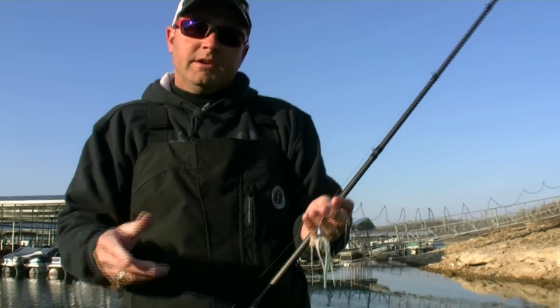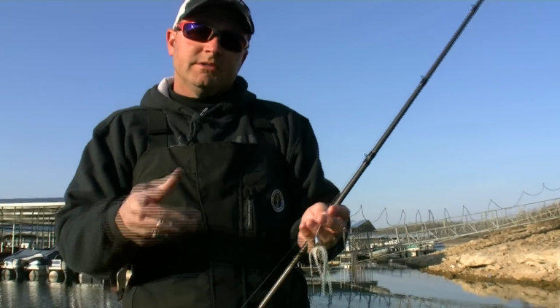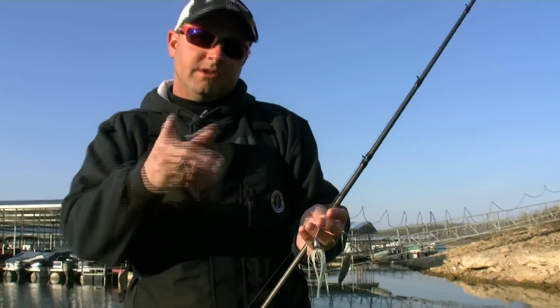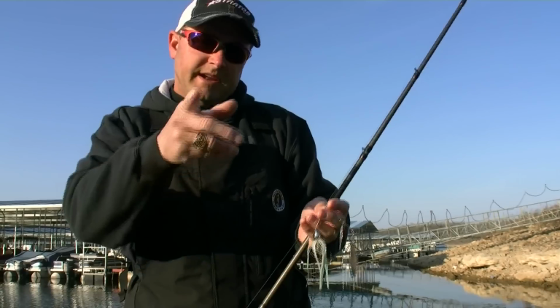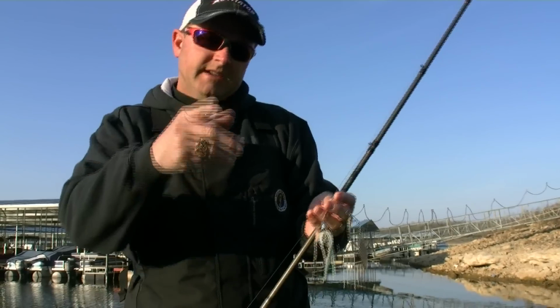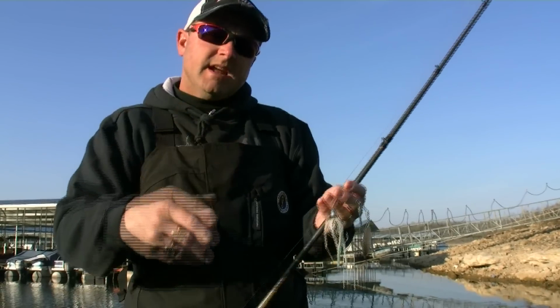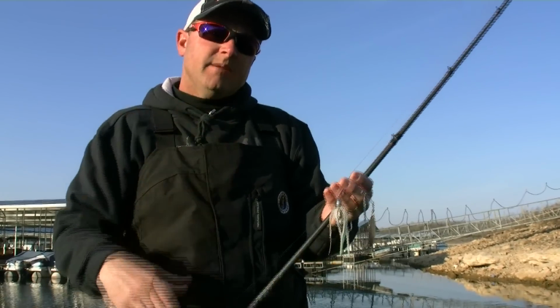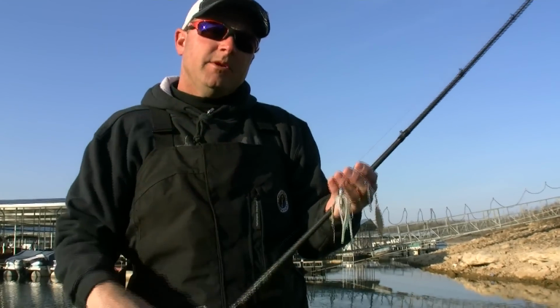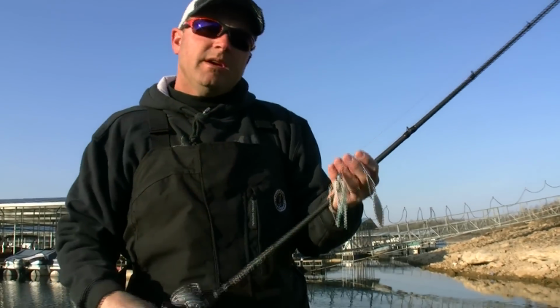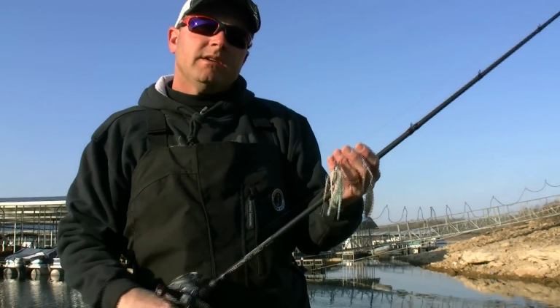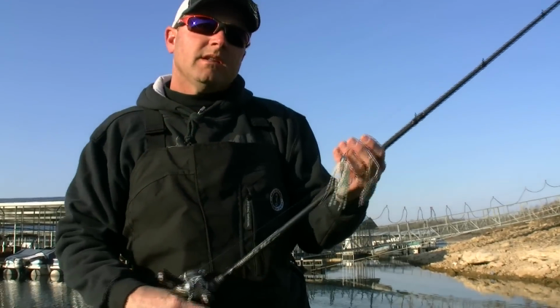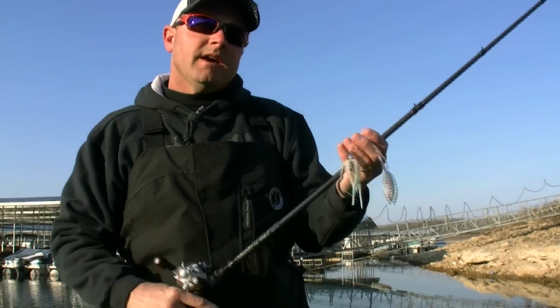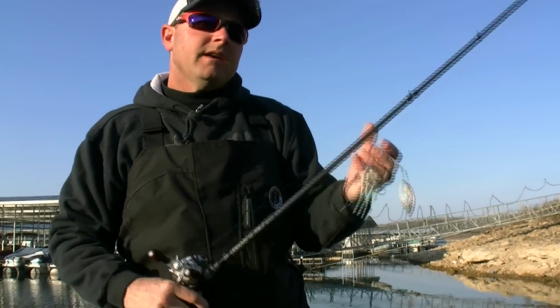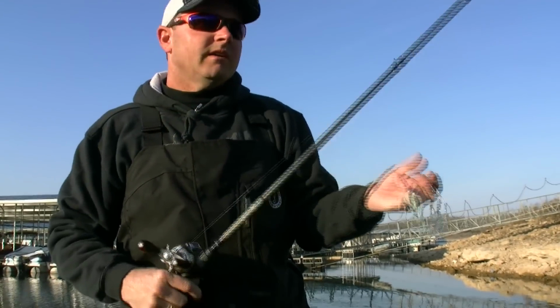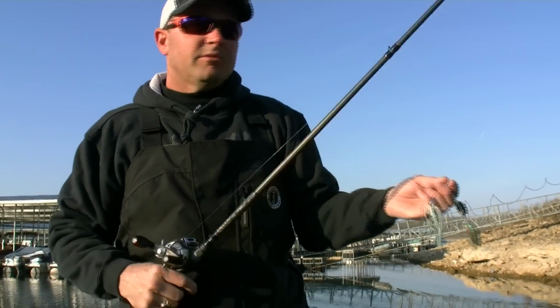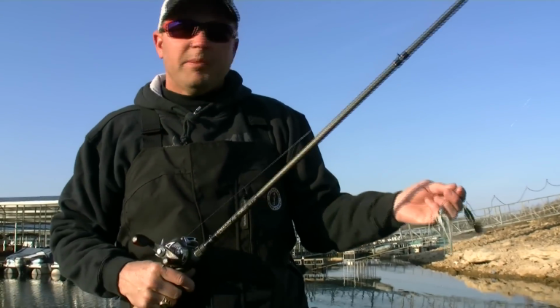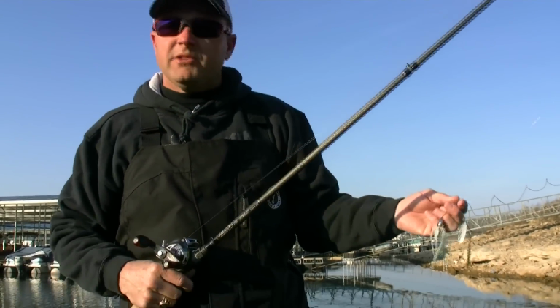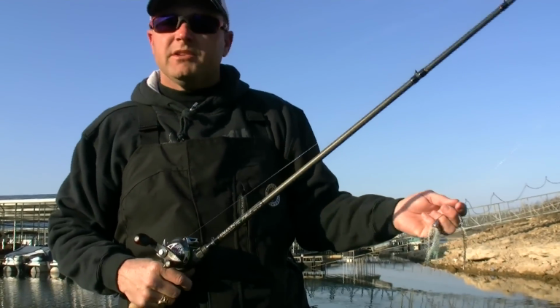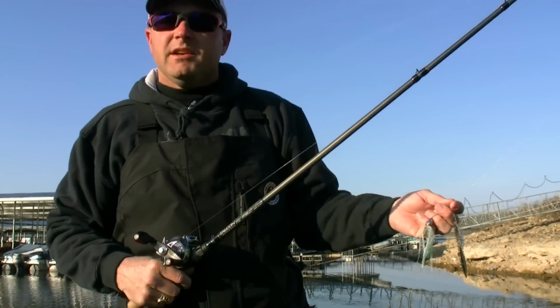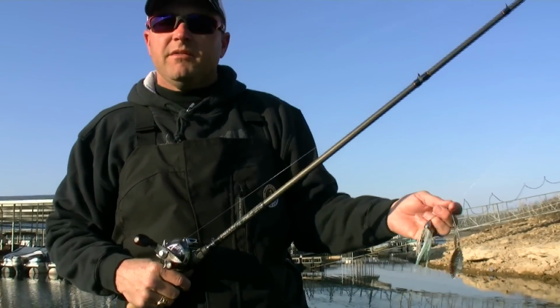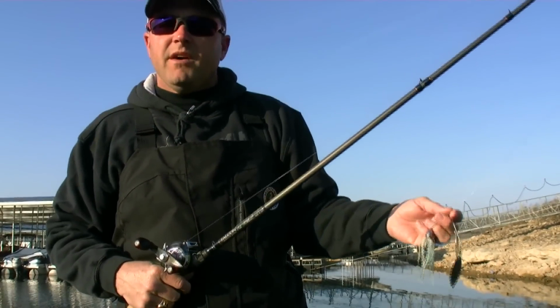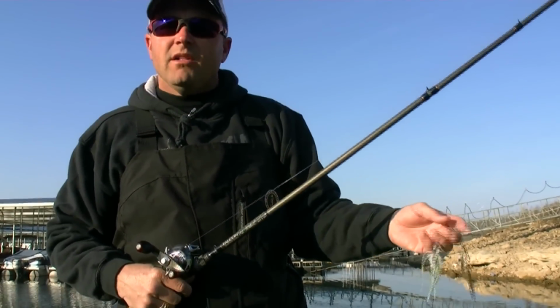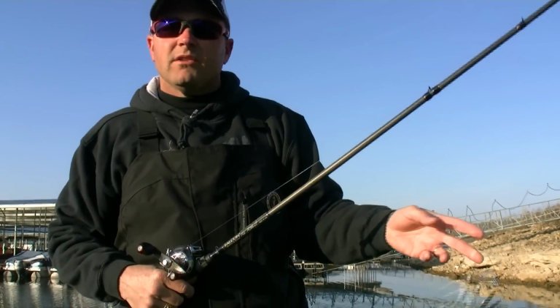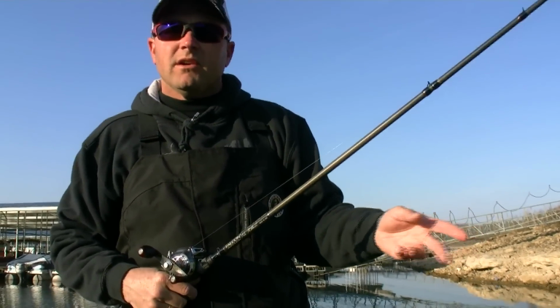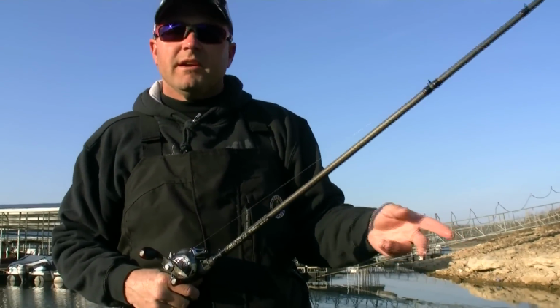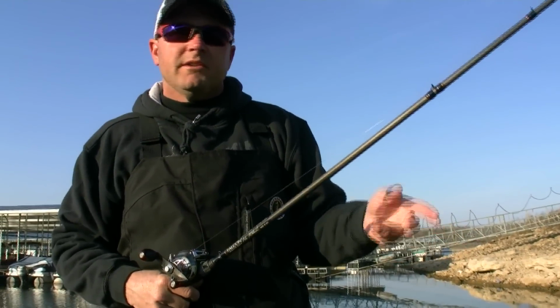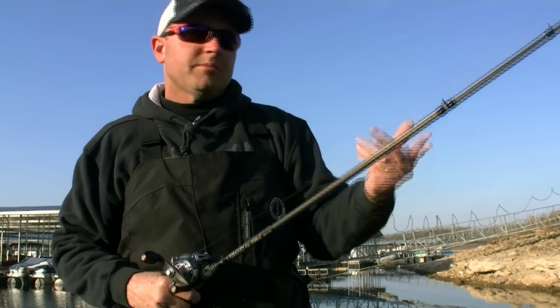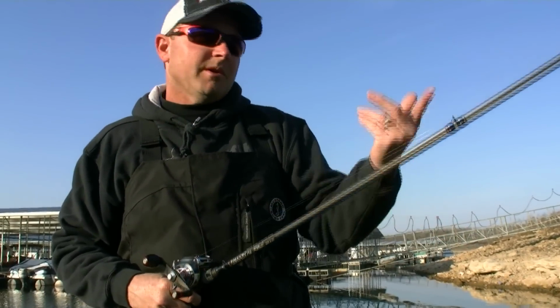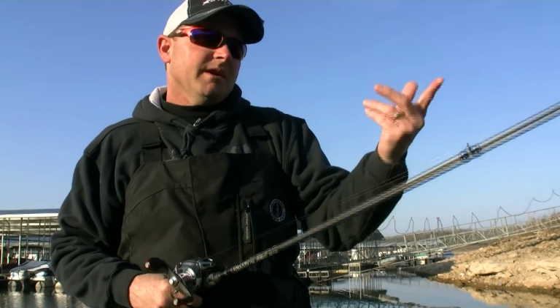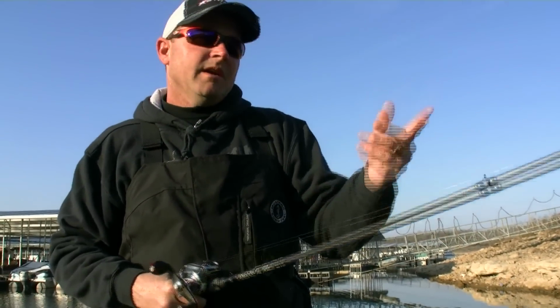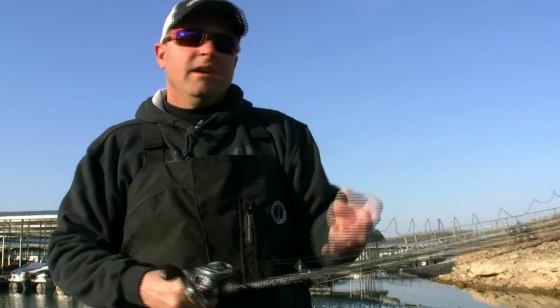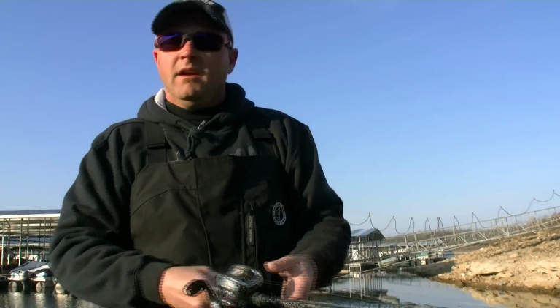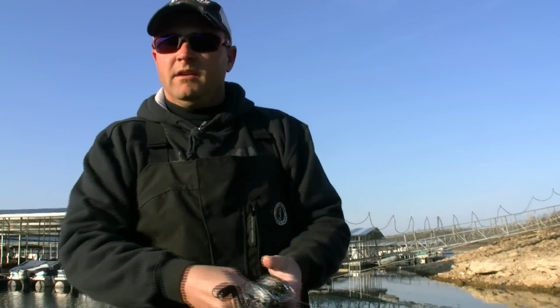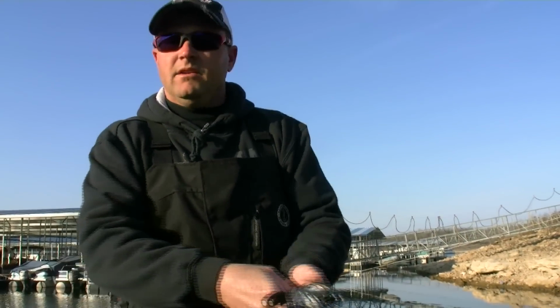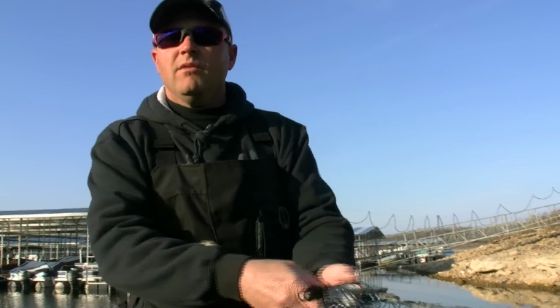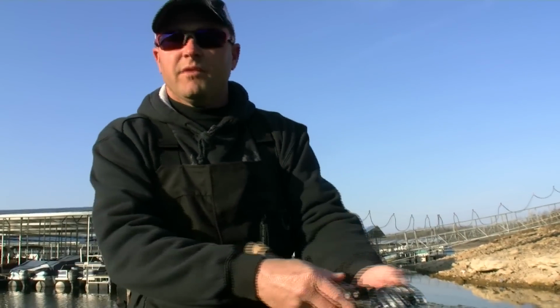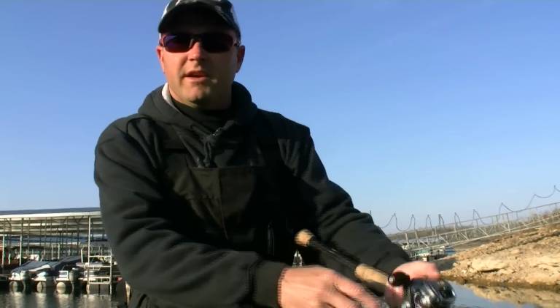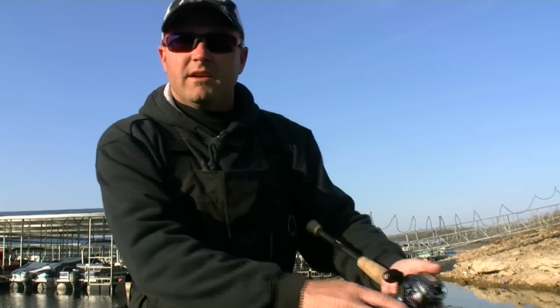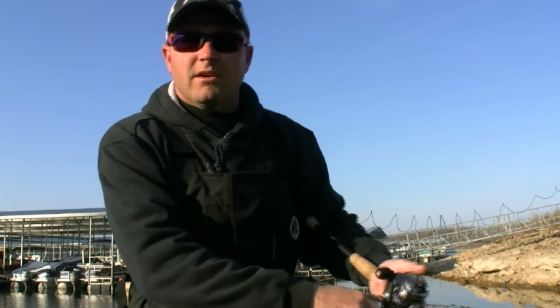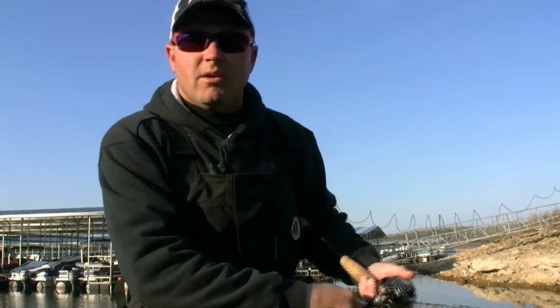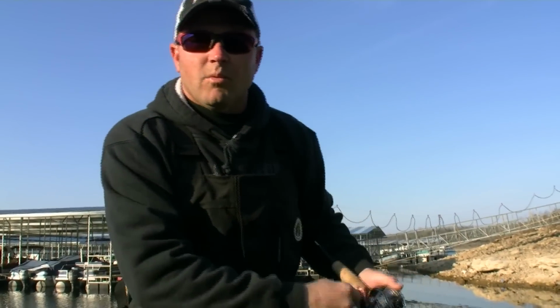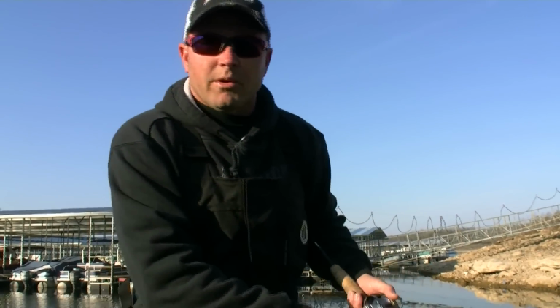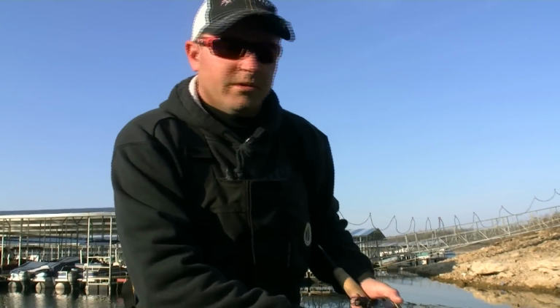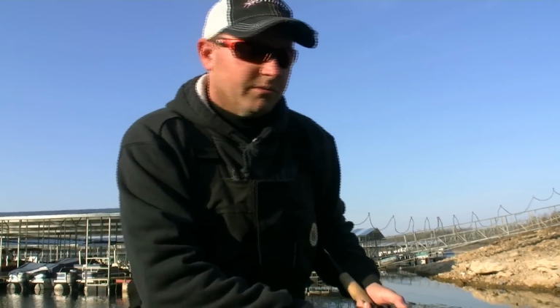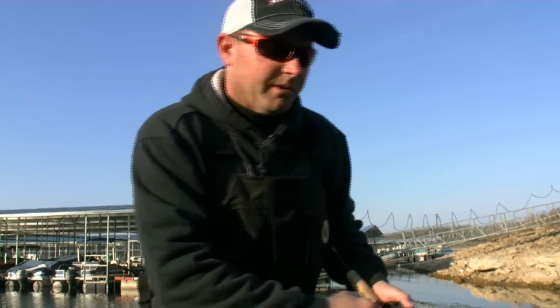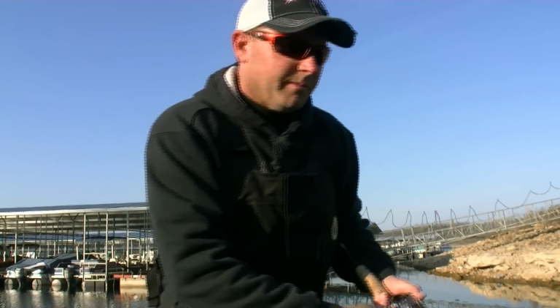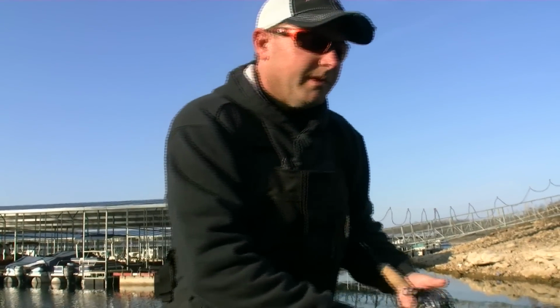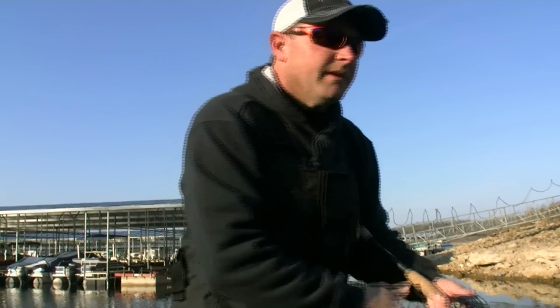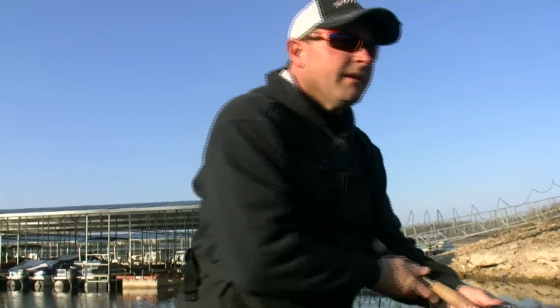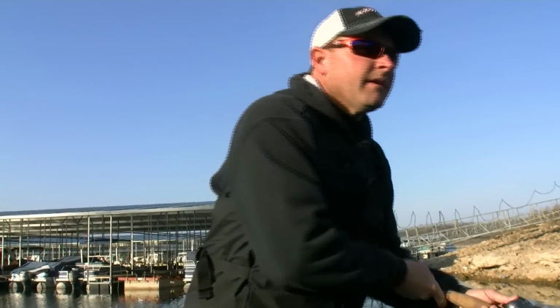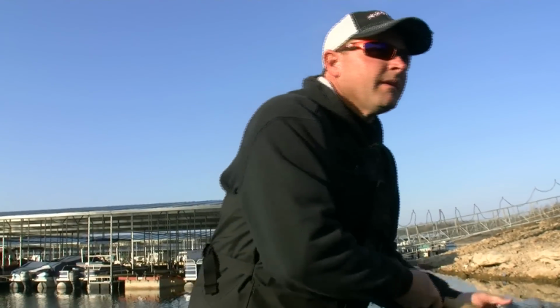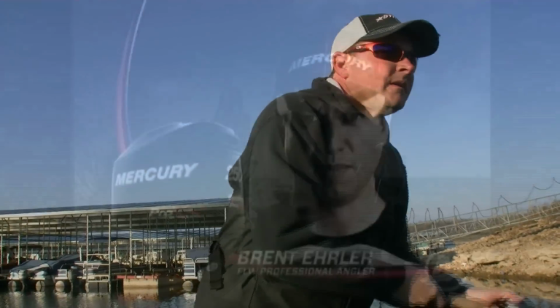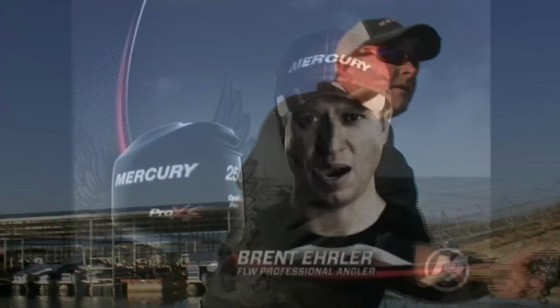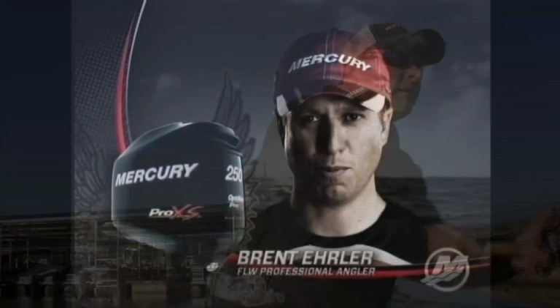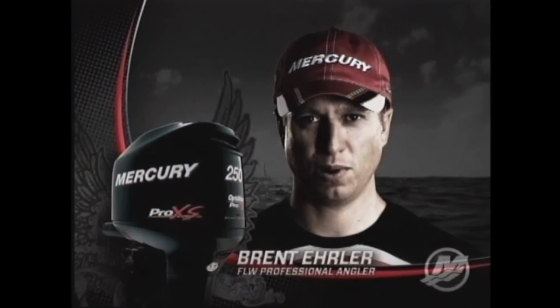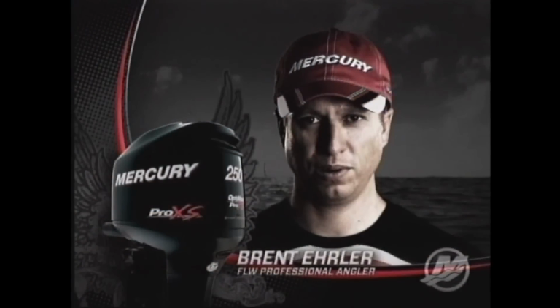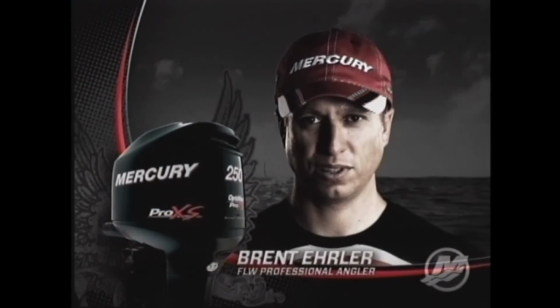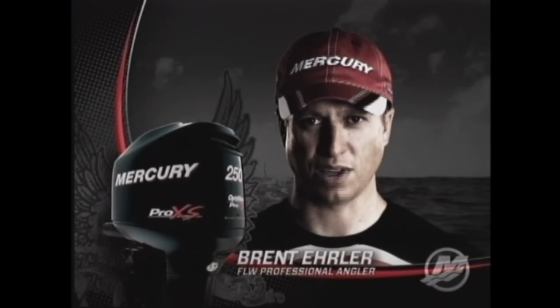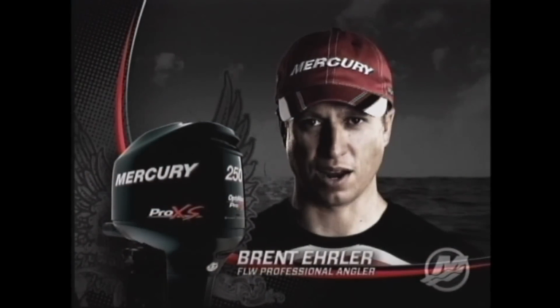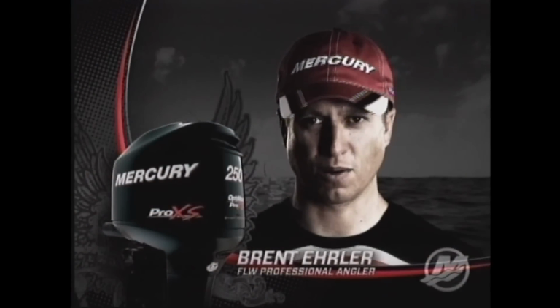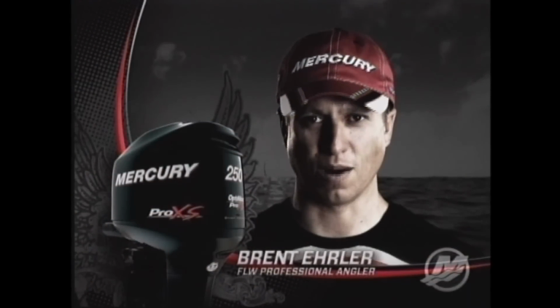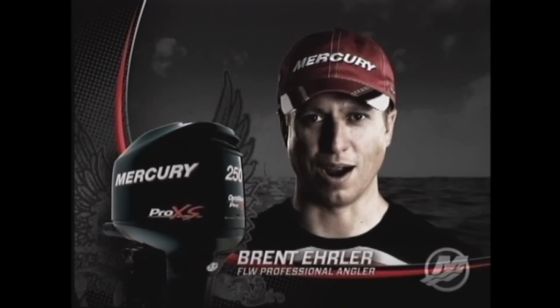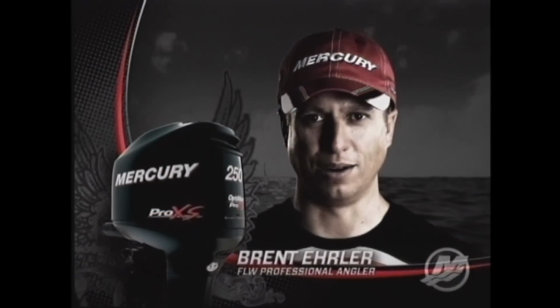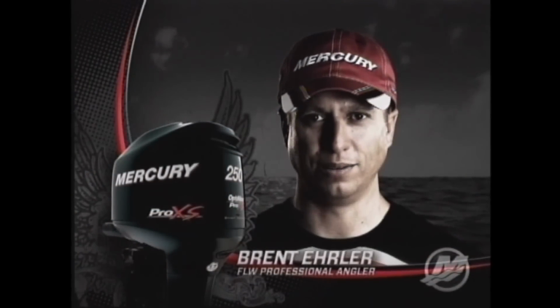So the next time you hit the lake, especially in the fall or early in the spring, don't forget a good old War Eagle spinnerbait.